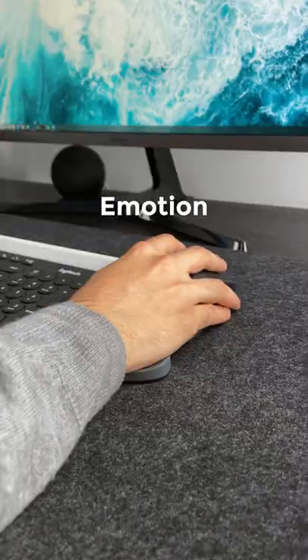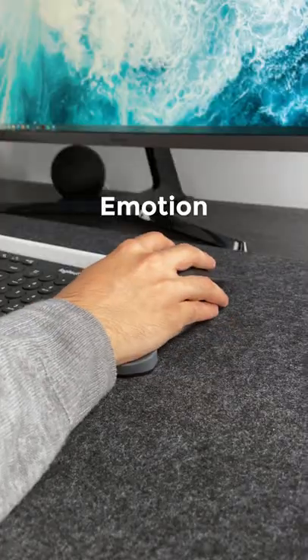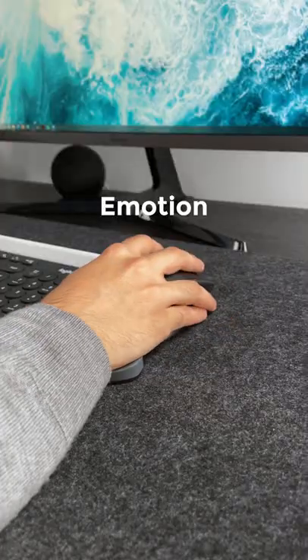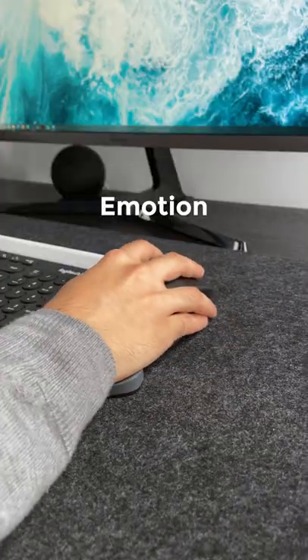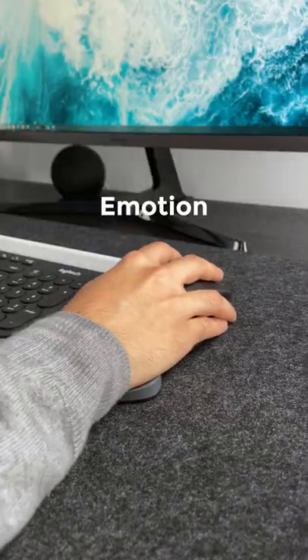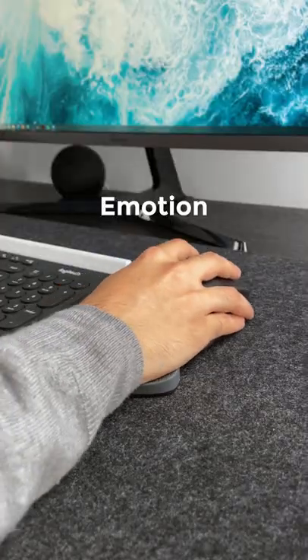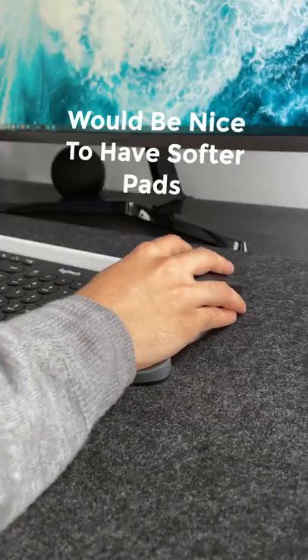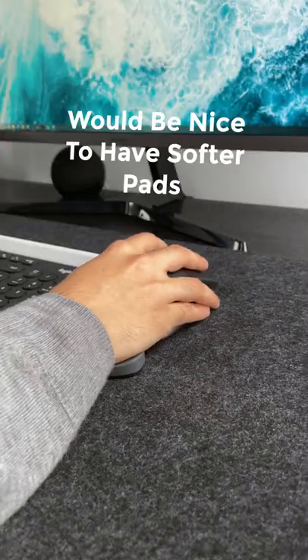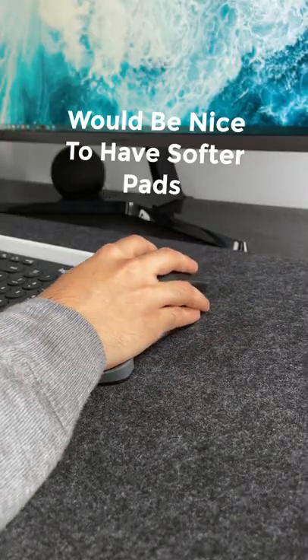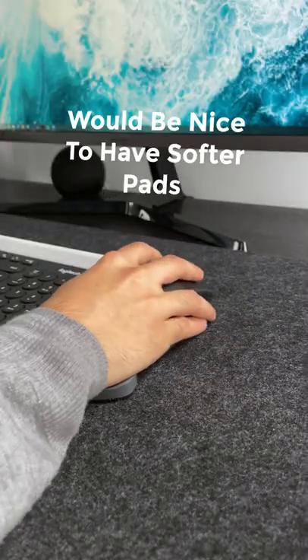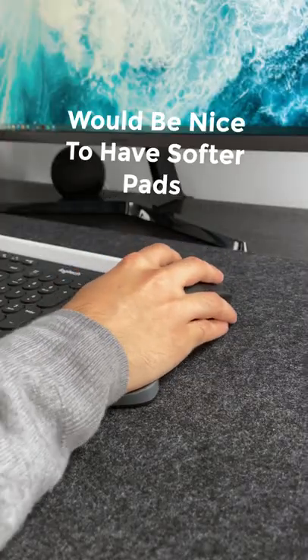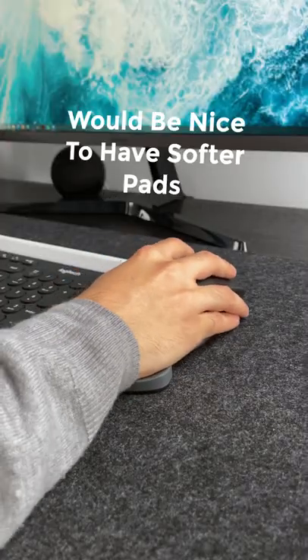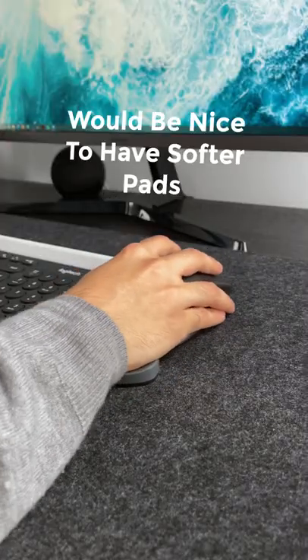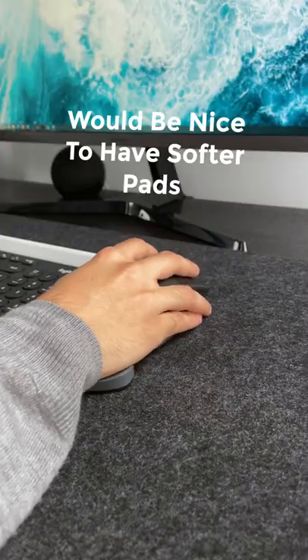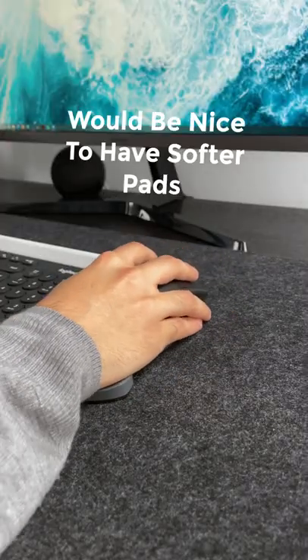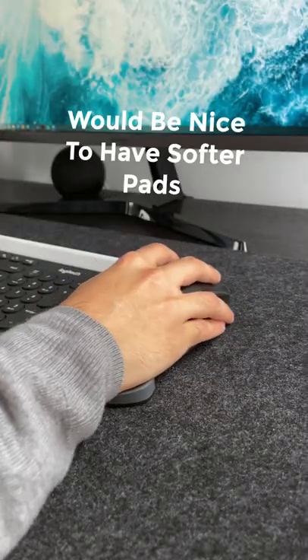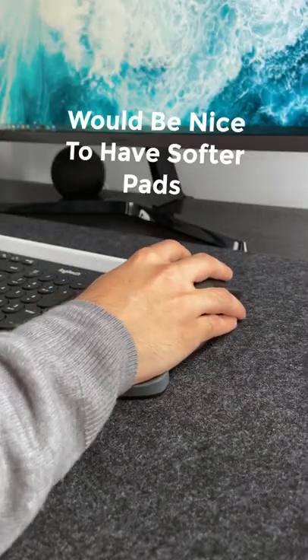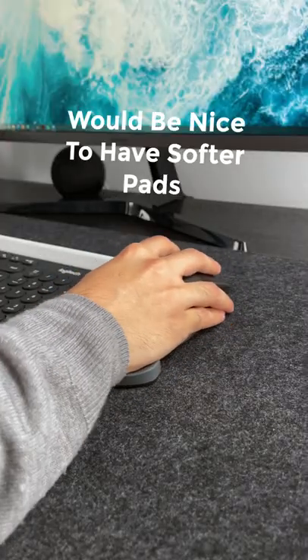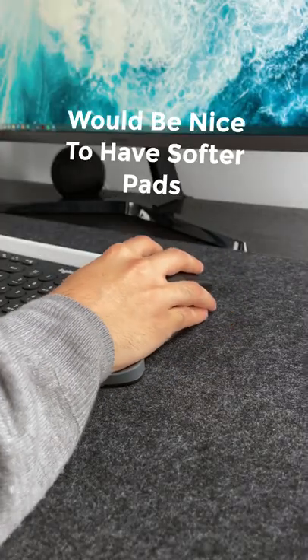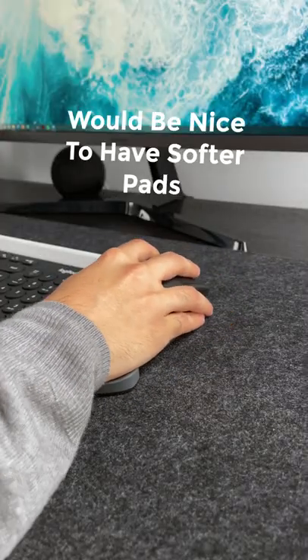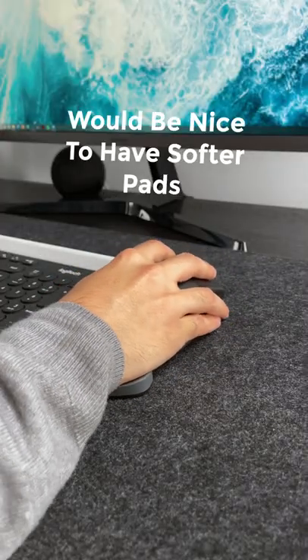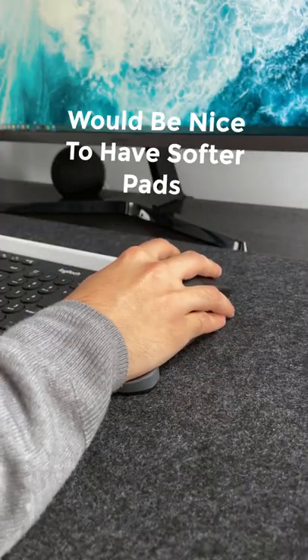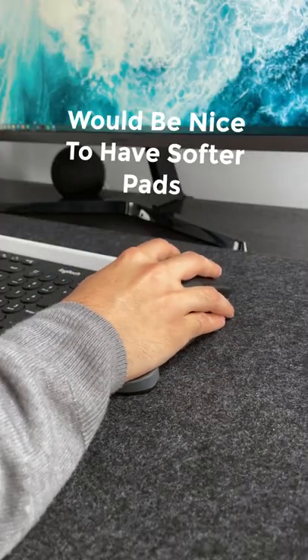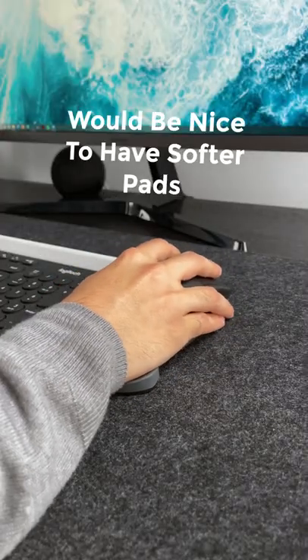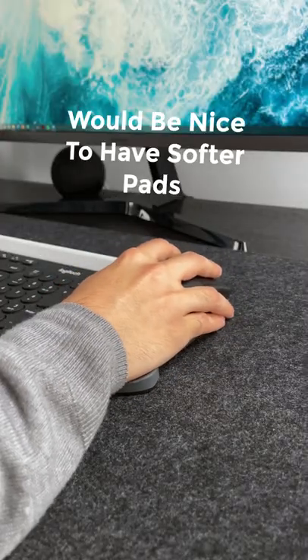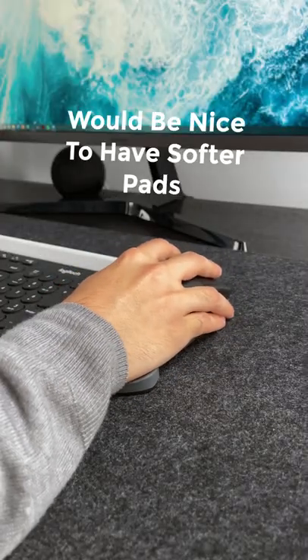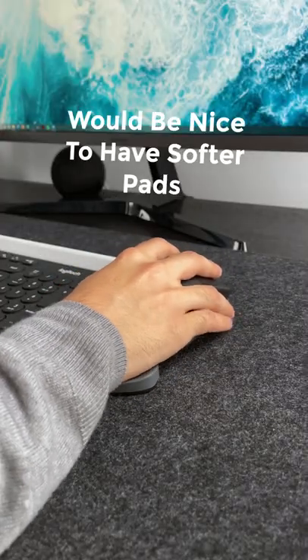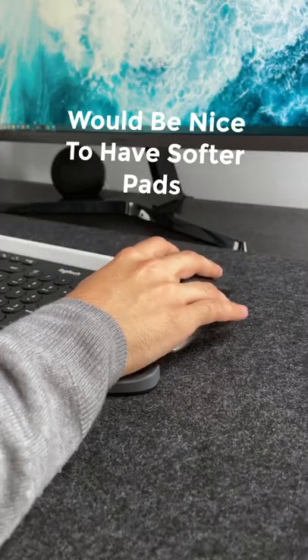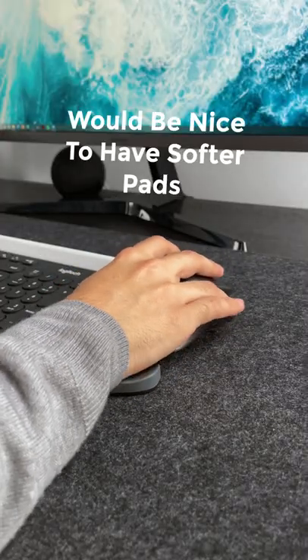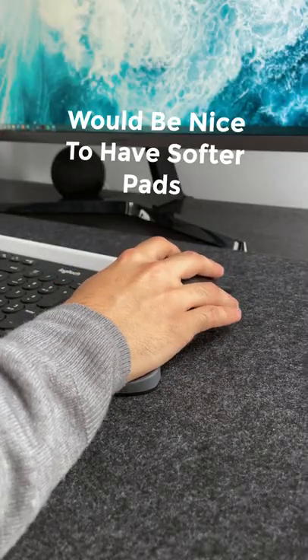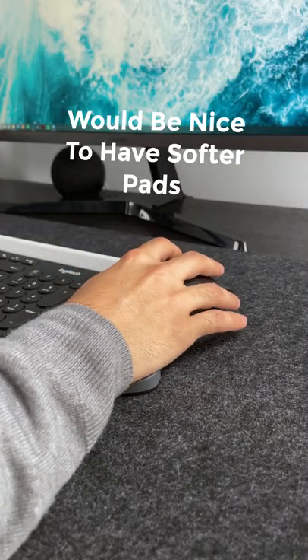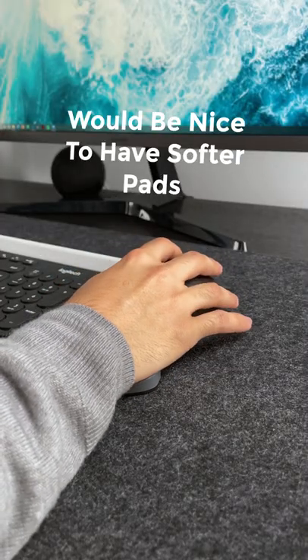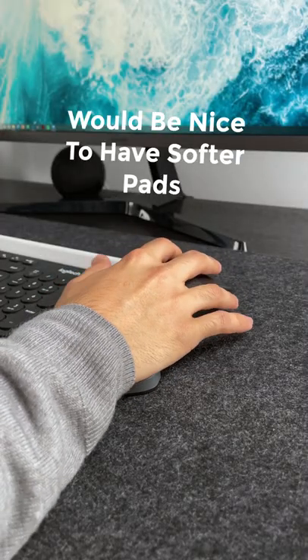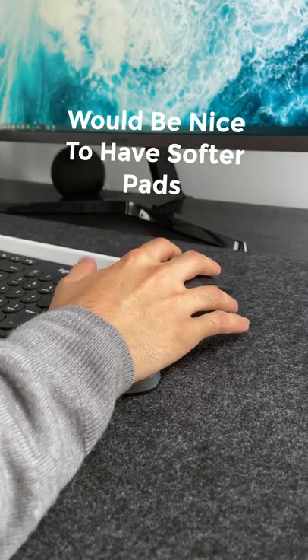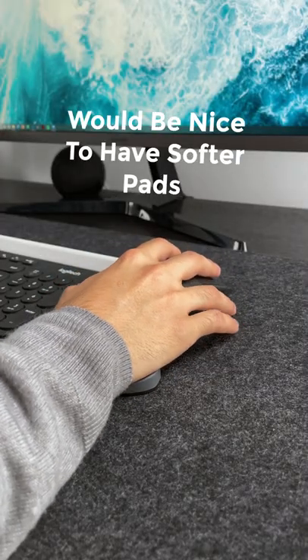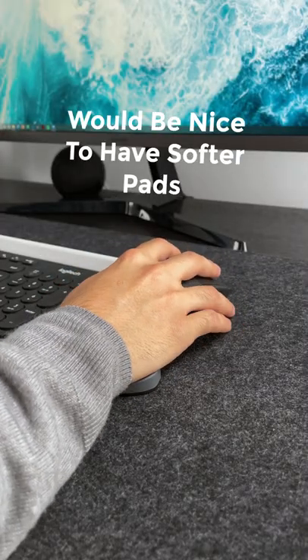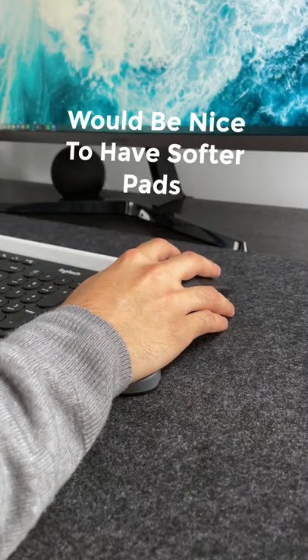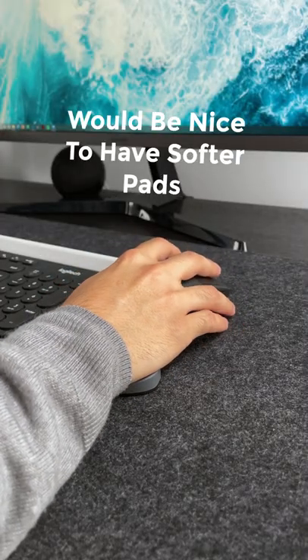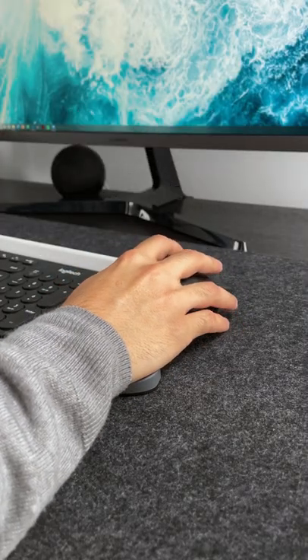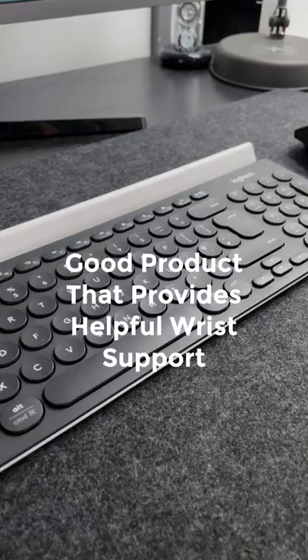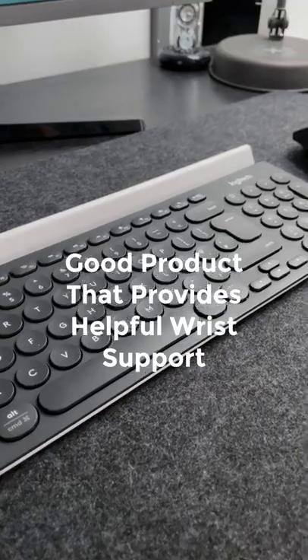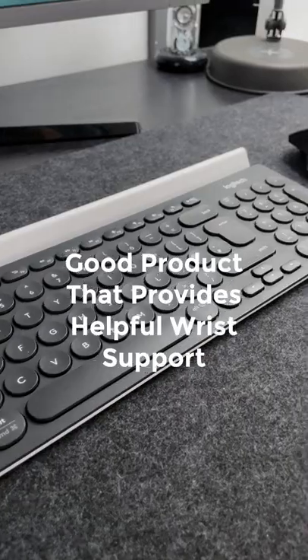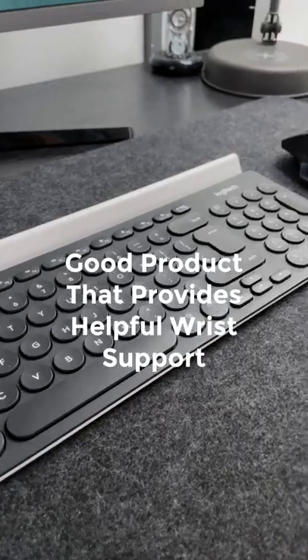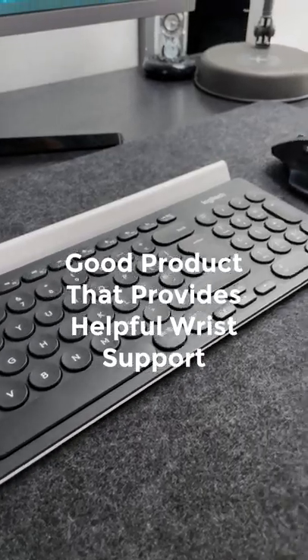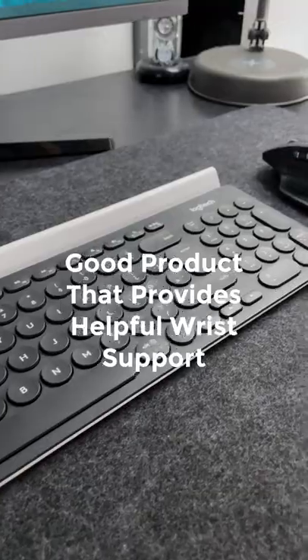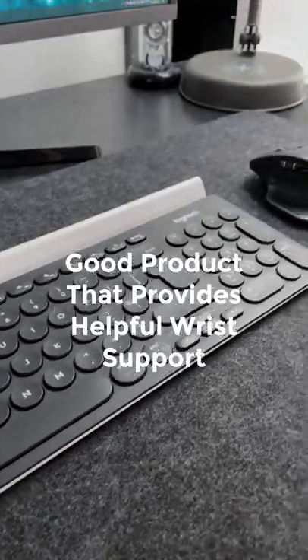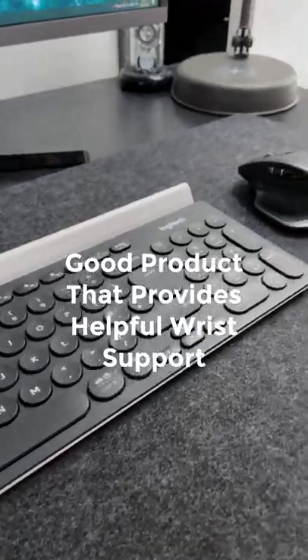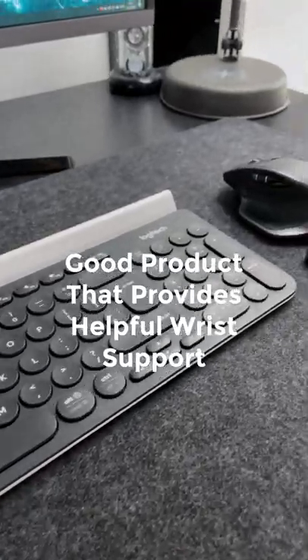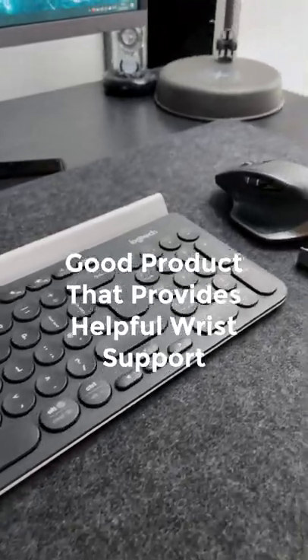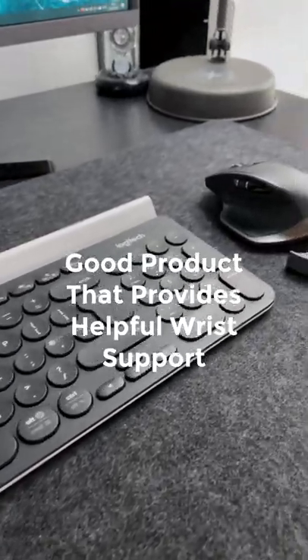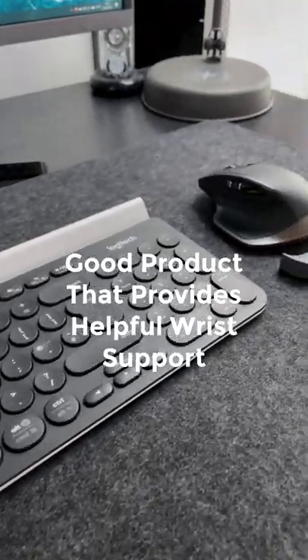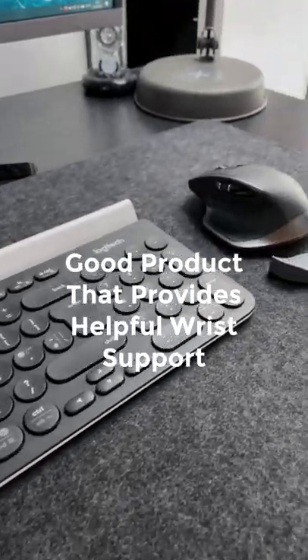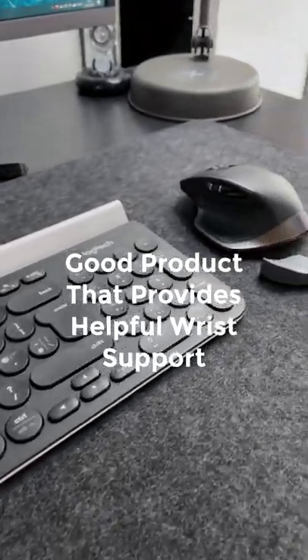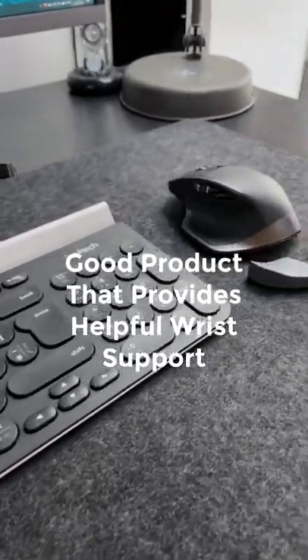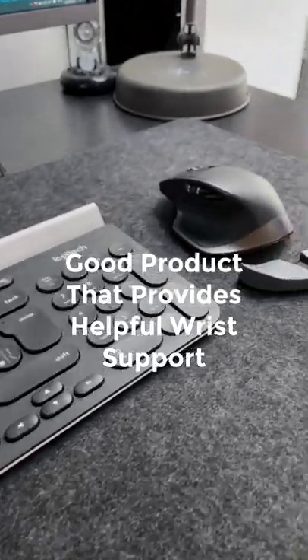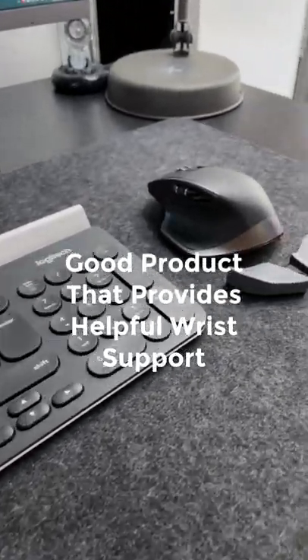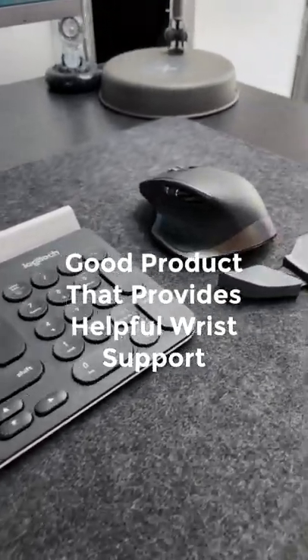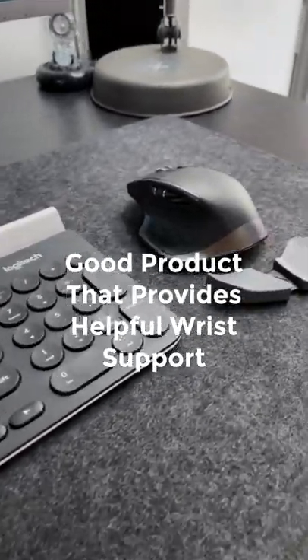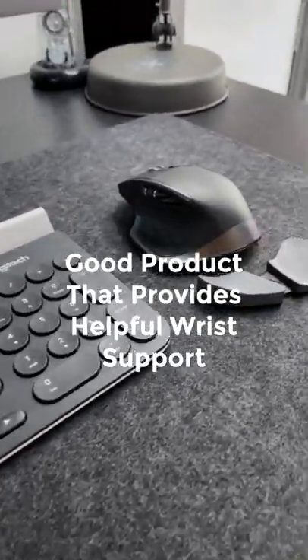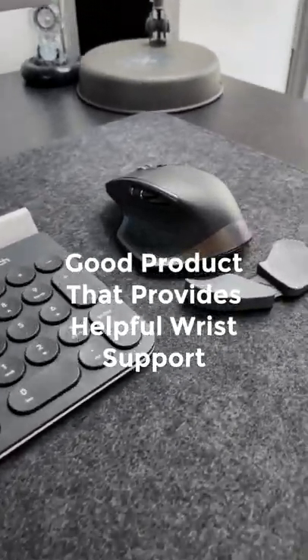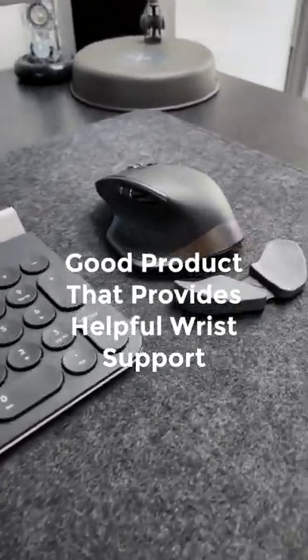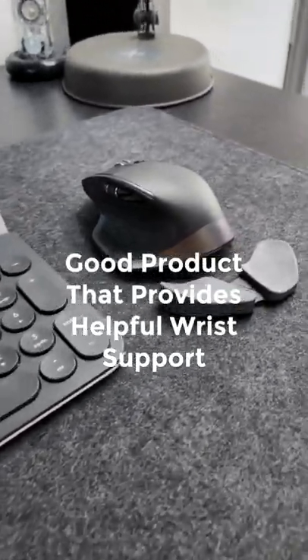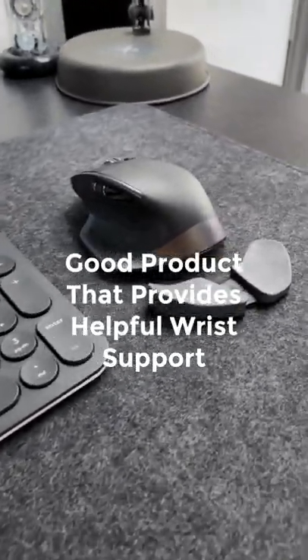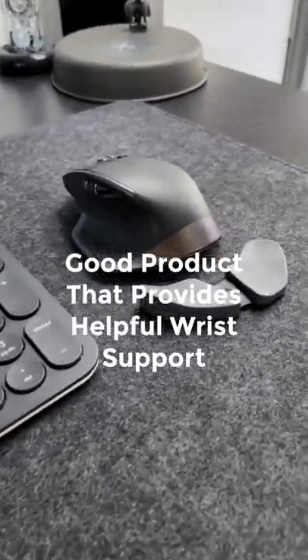For emotion, I wish the pads were a bit softer, because it can get uncomfortable at times, but otherwise it's a good product that can provide some wrist support.